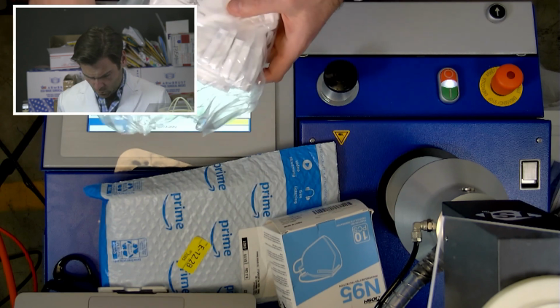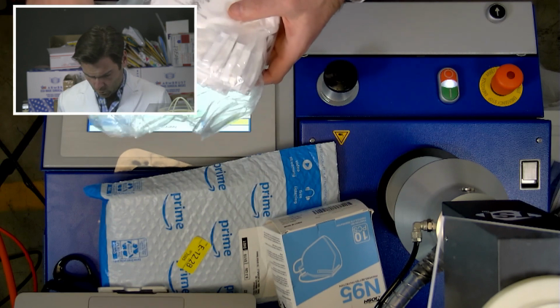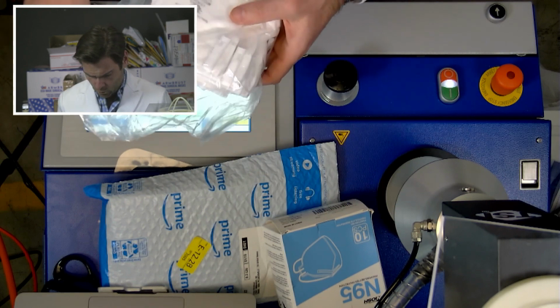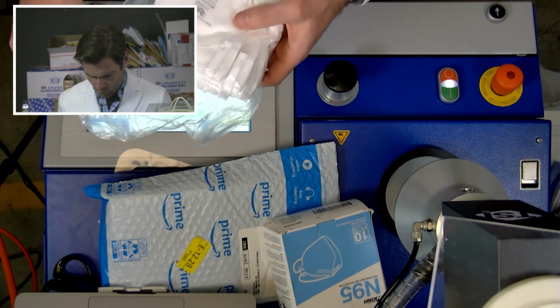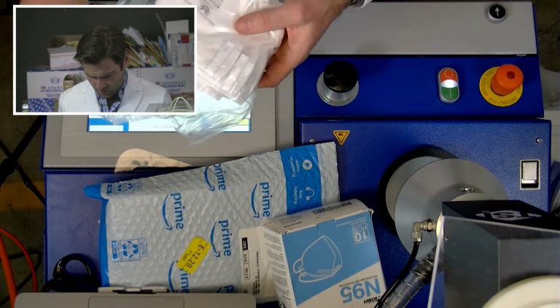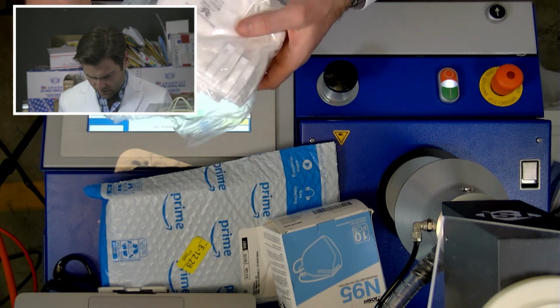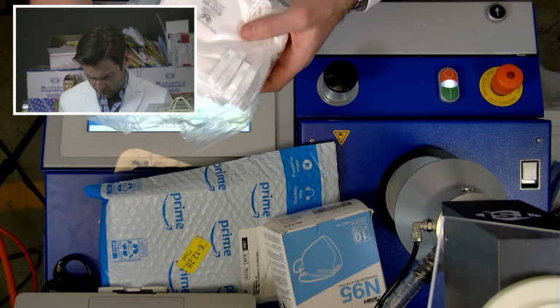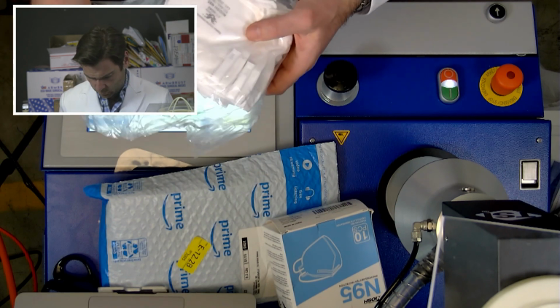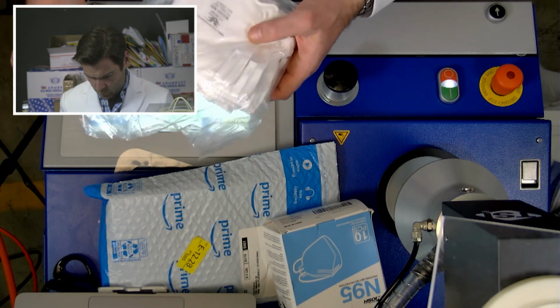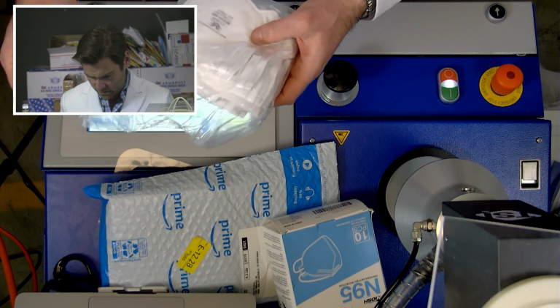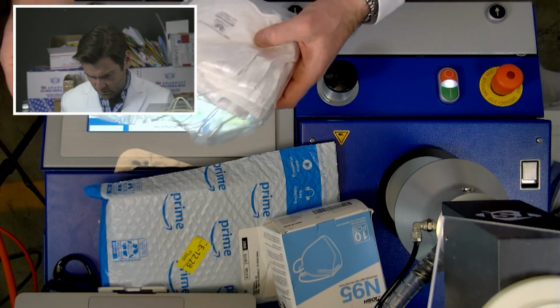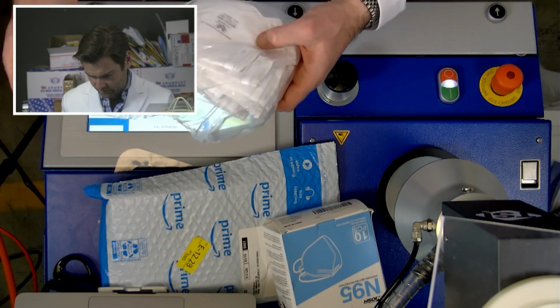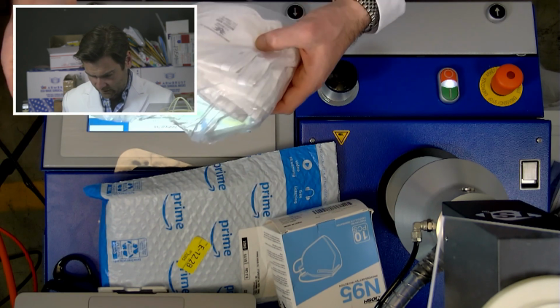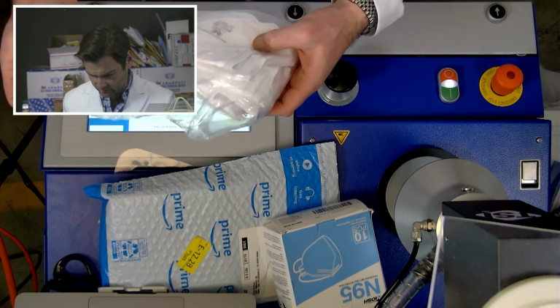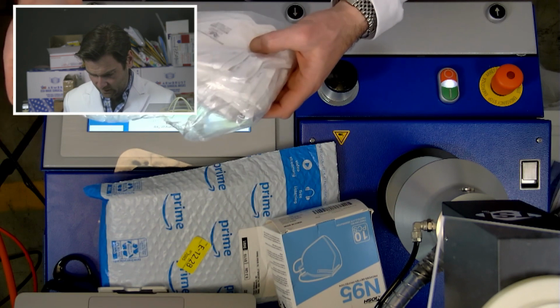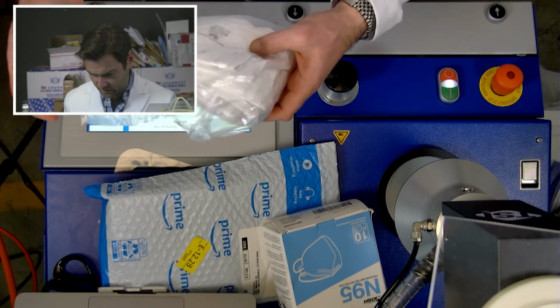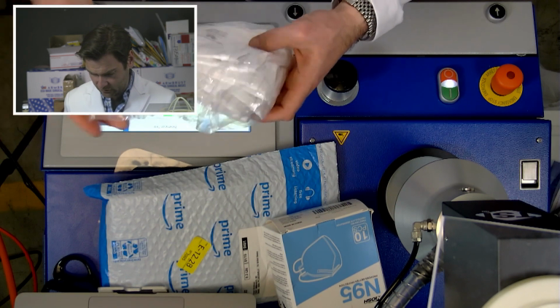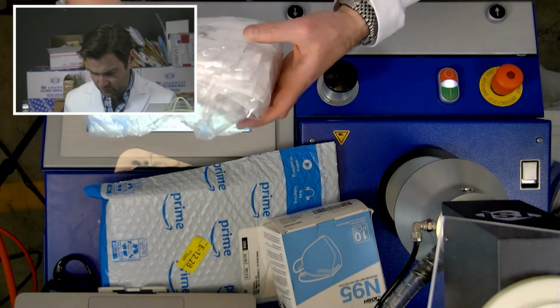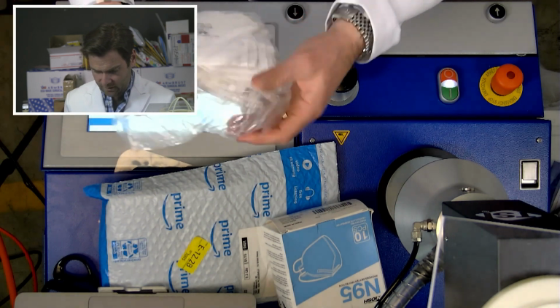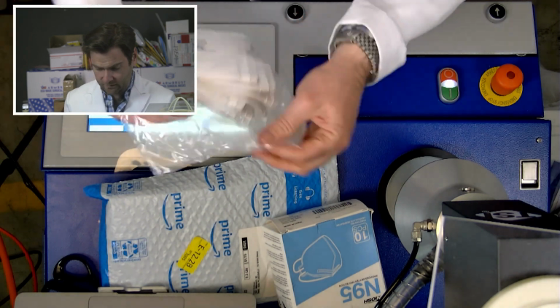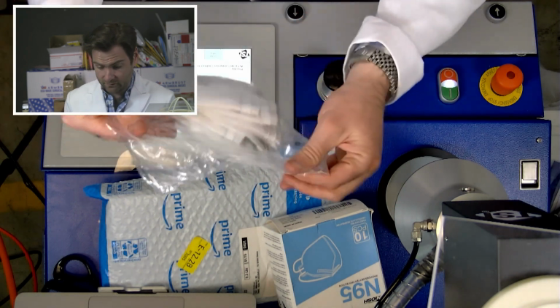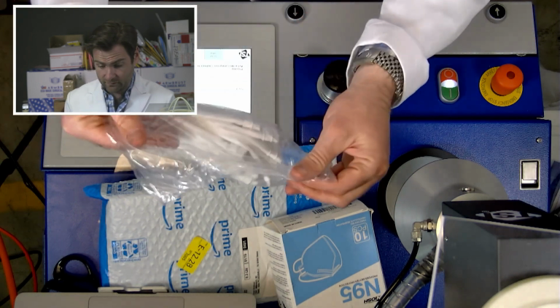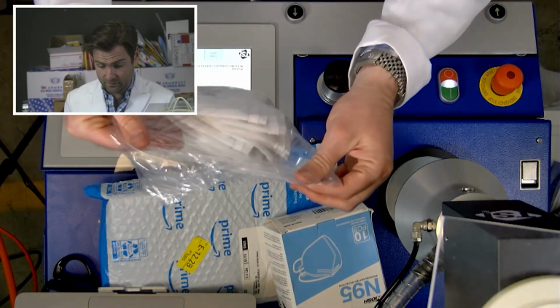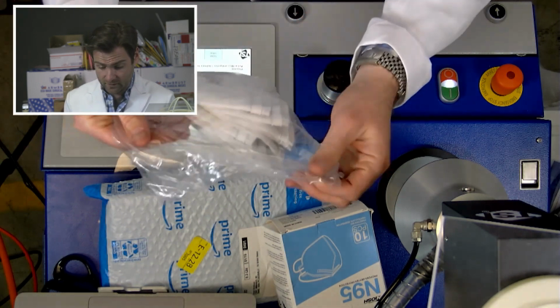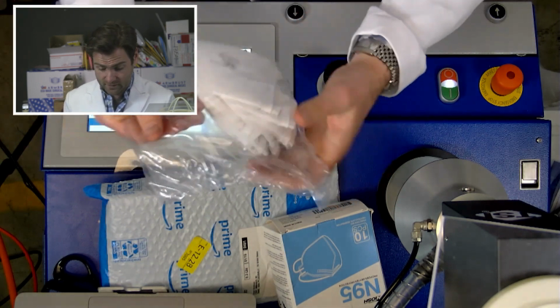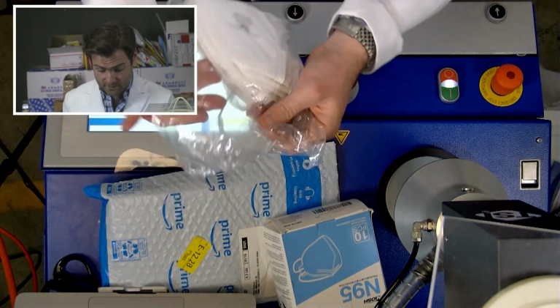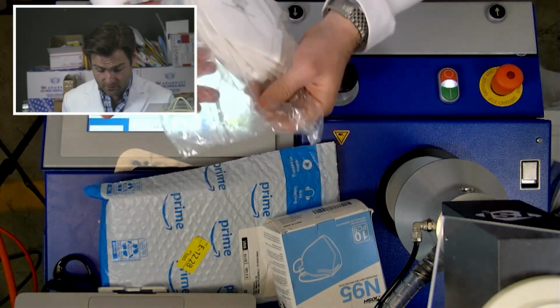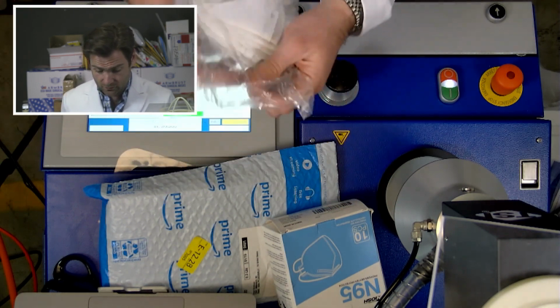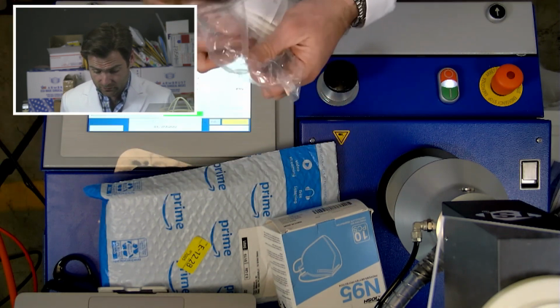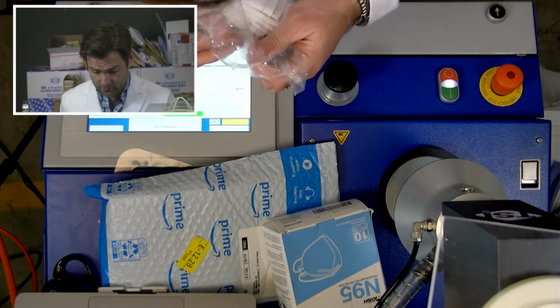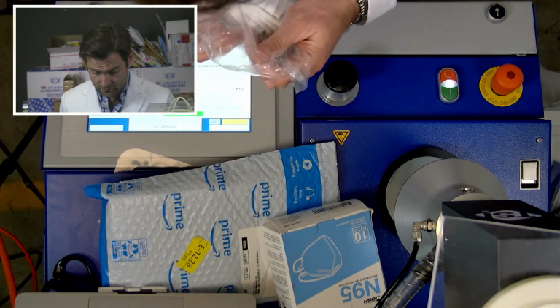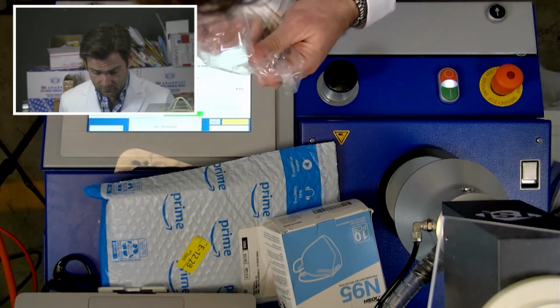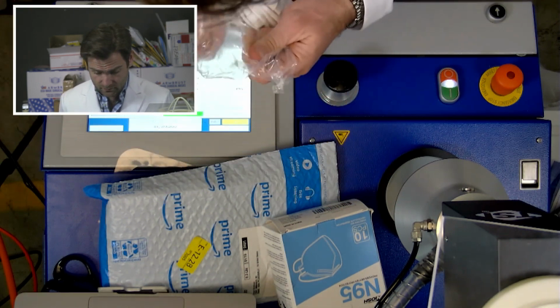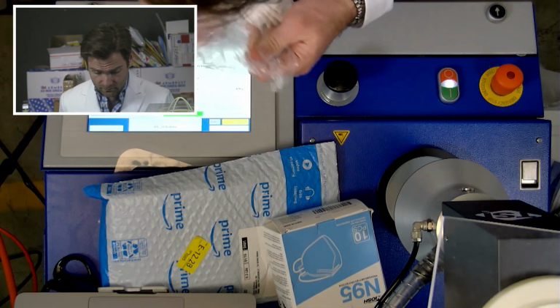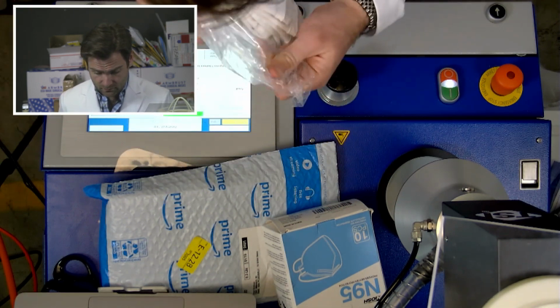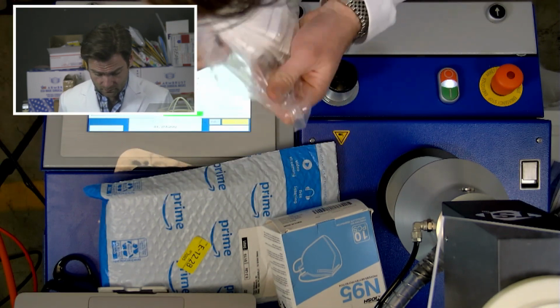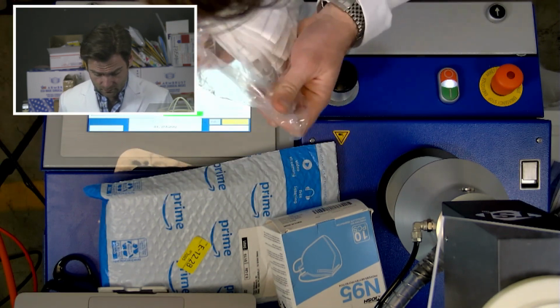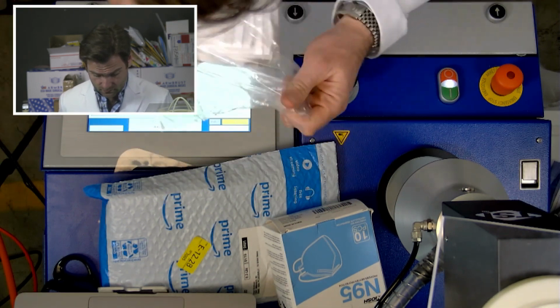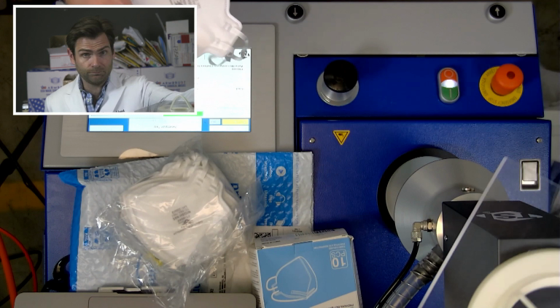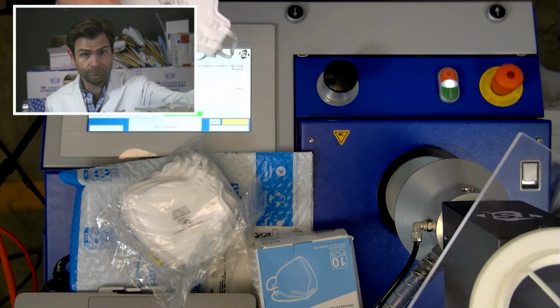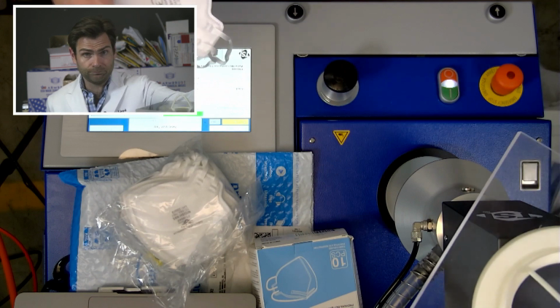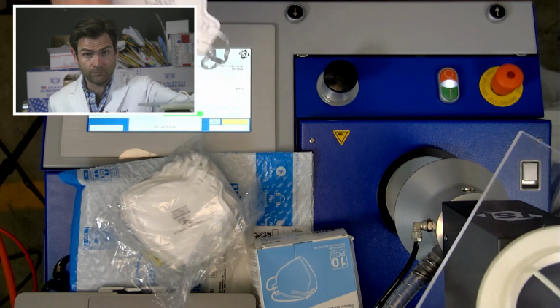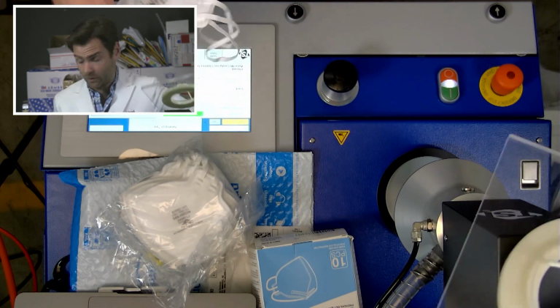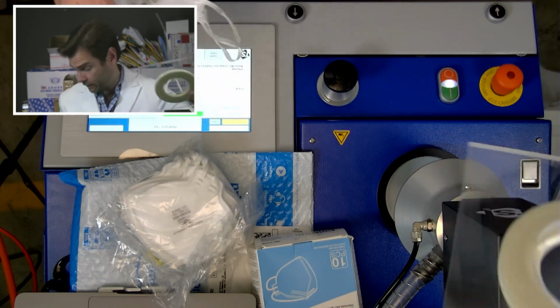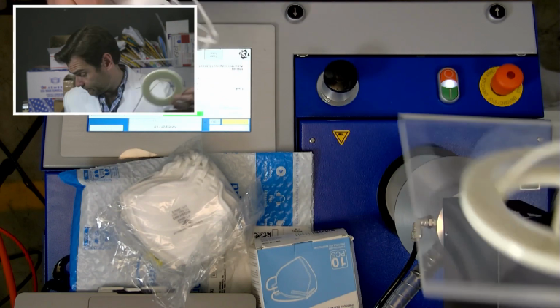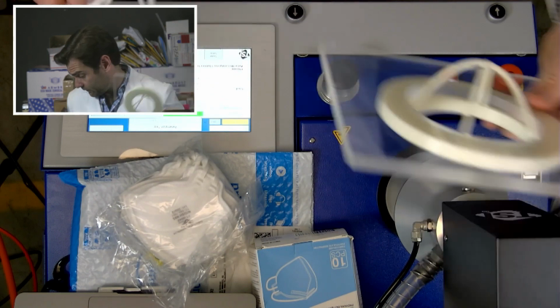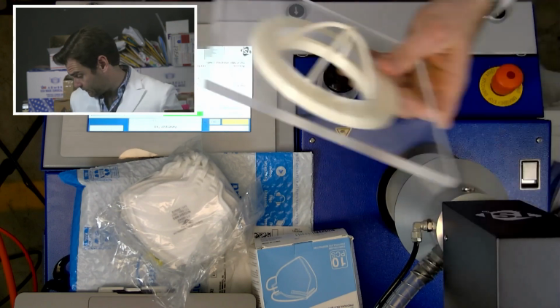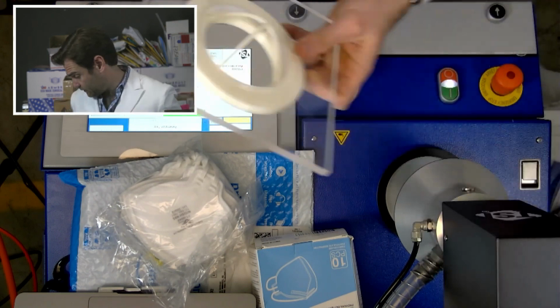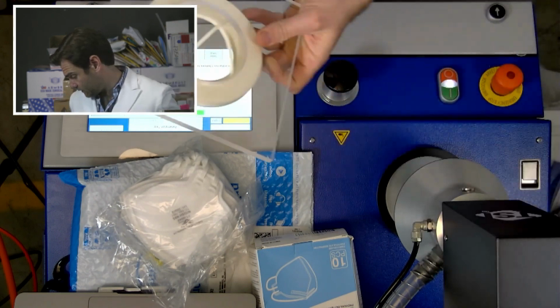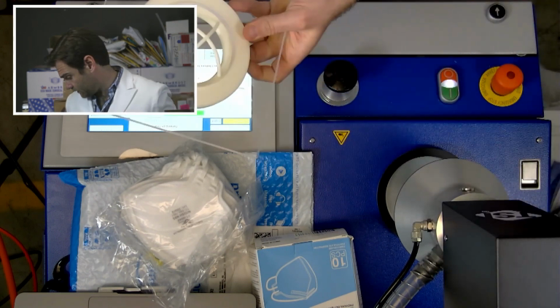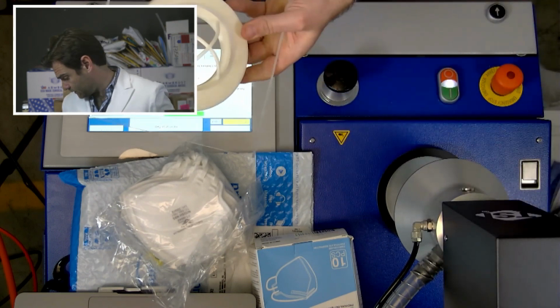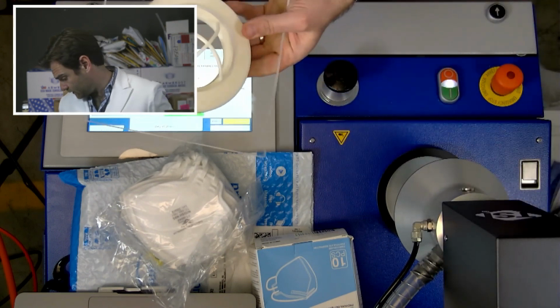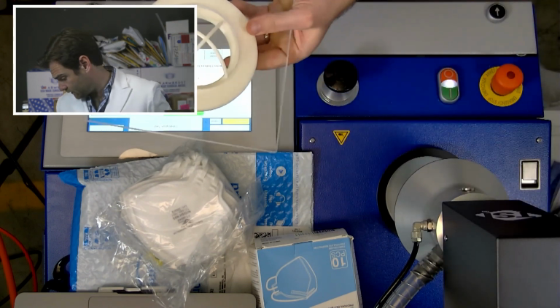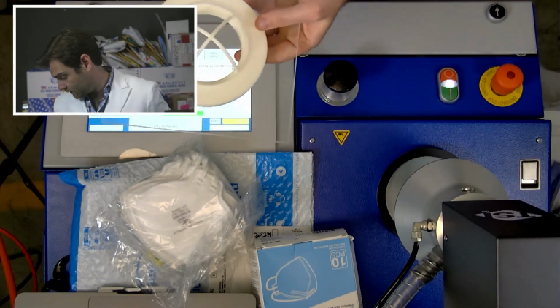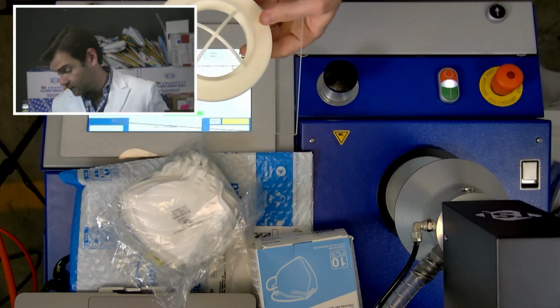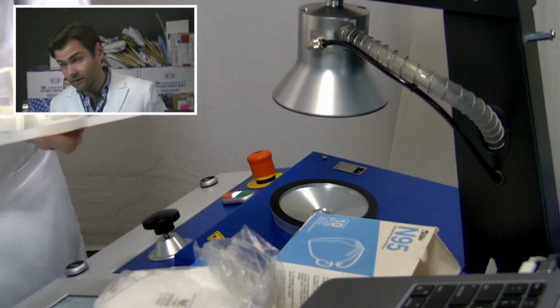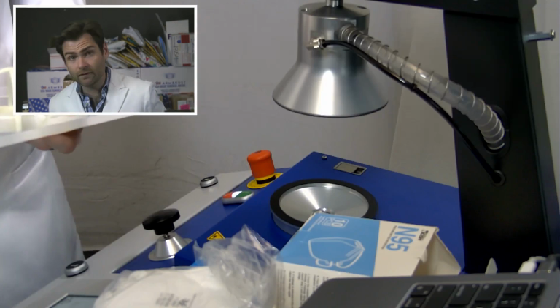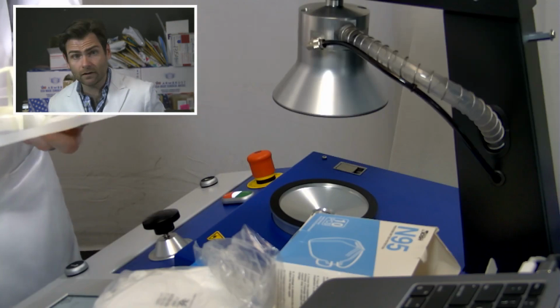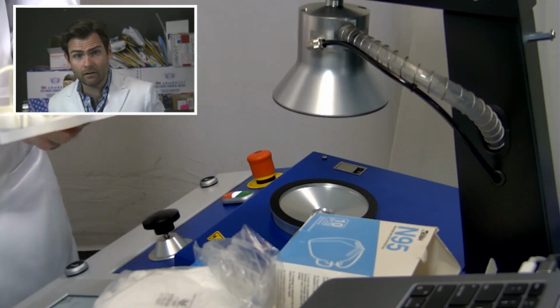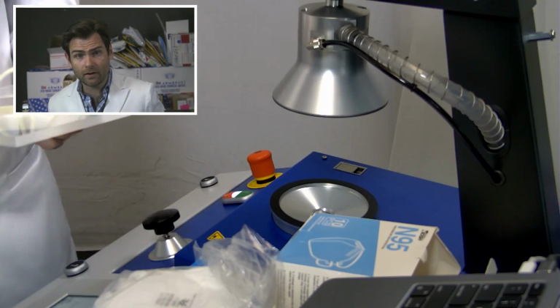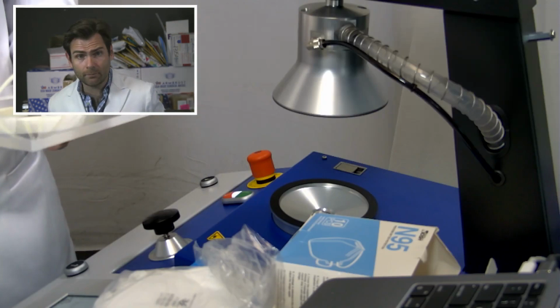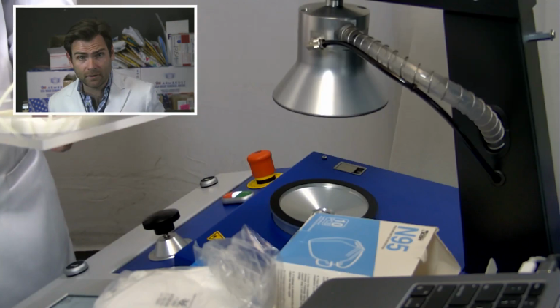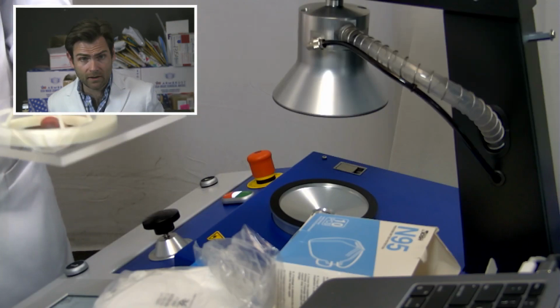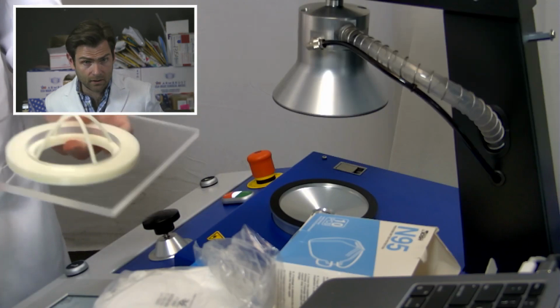Whoa, that is weird. That is not attractive. It is sealed.